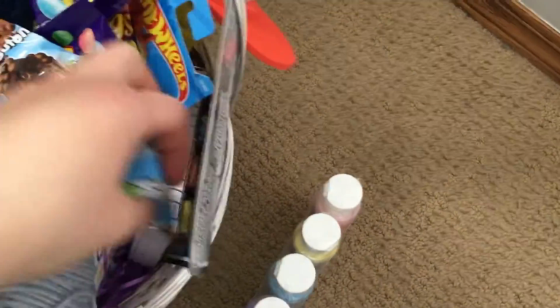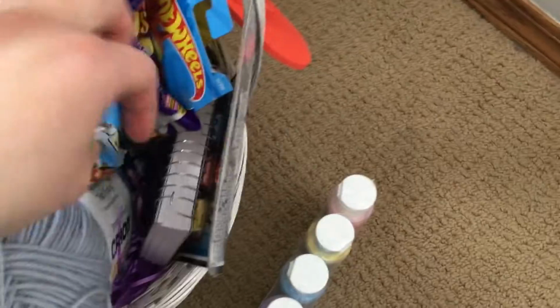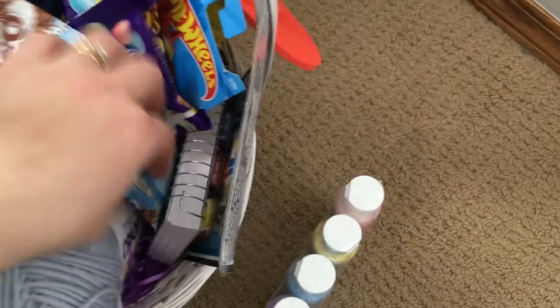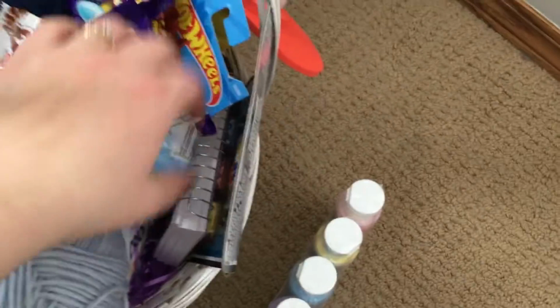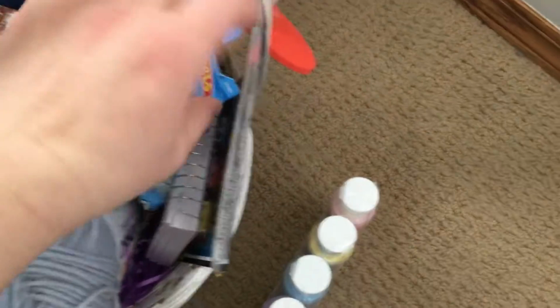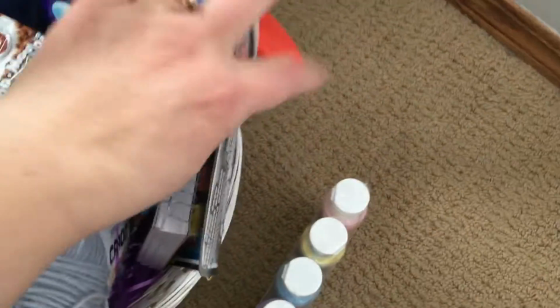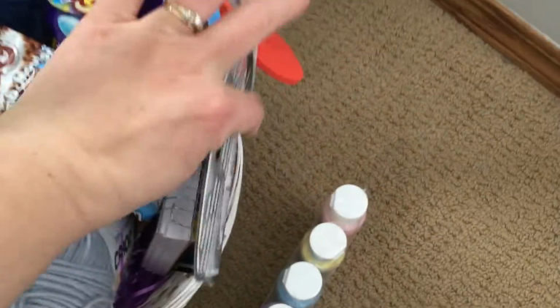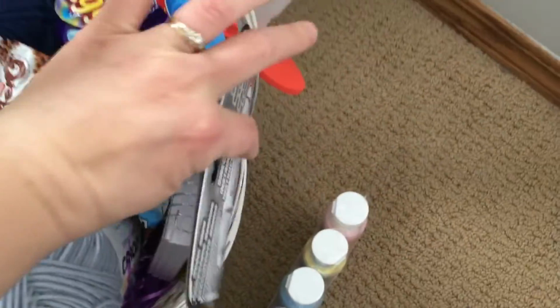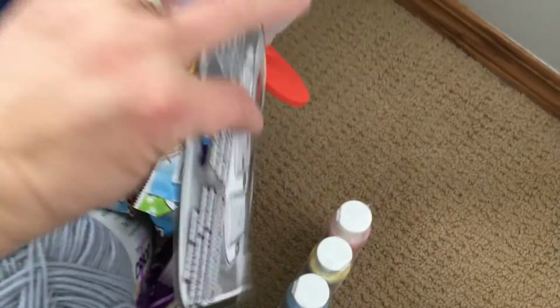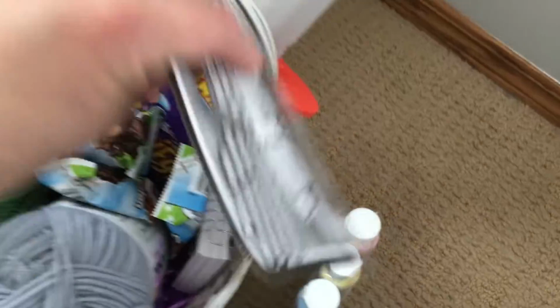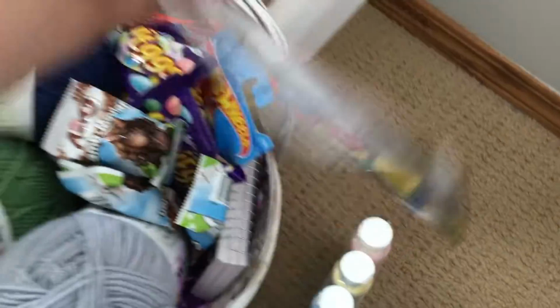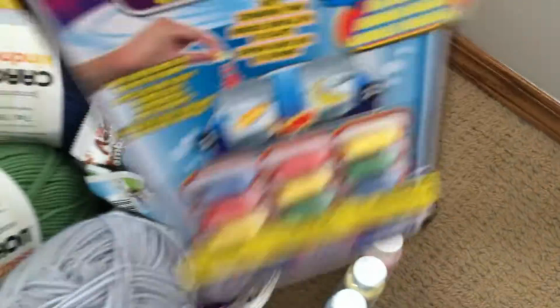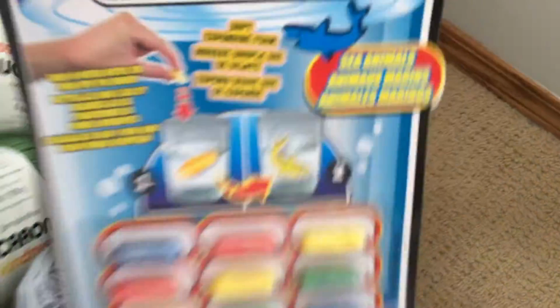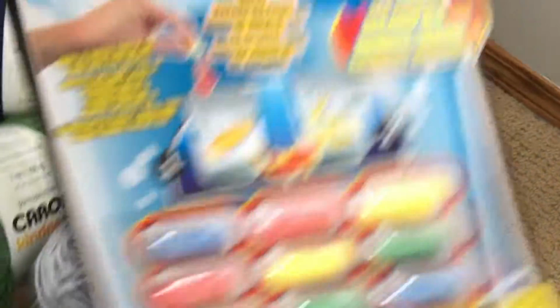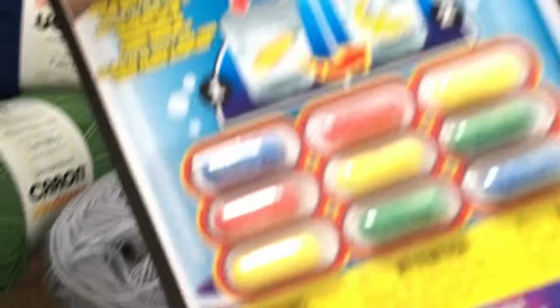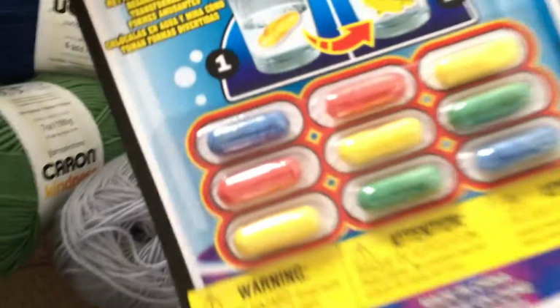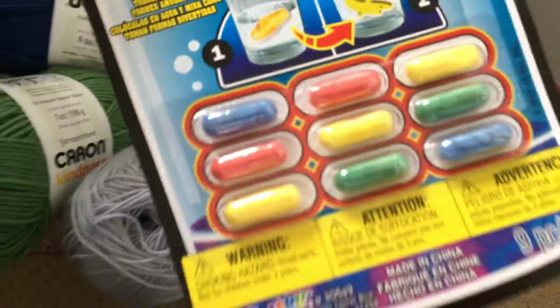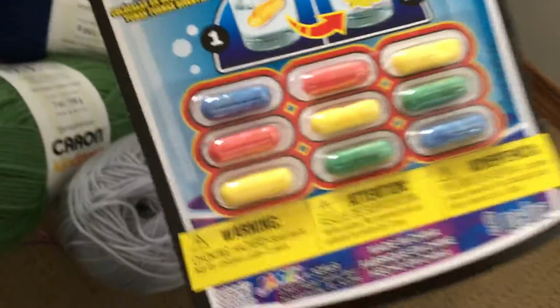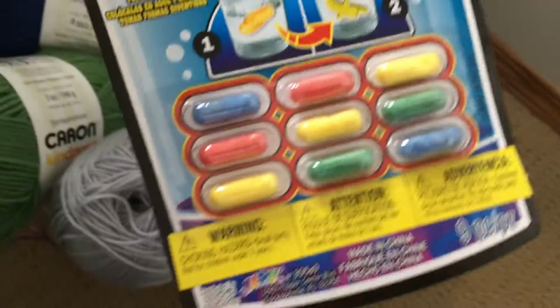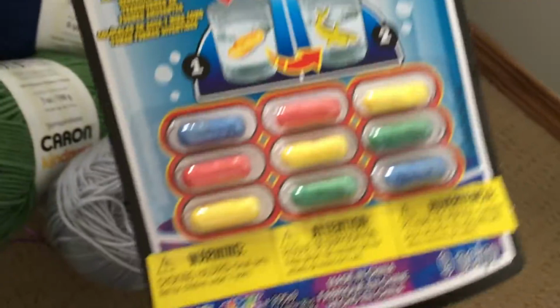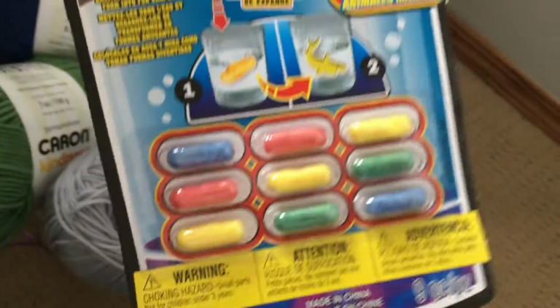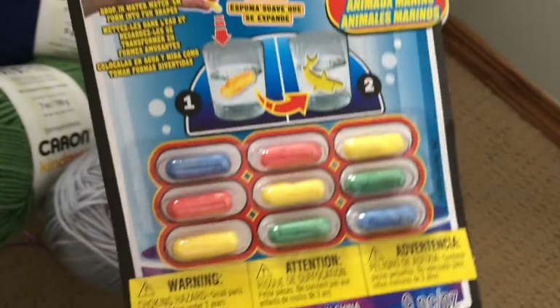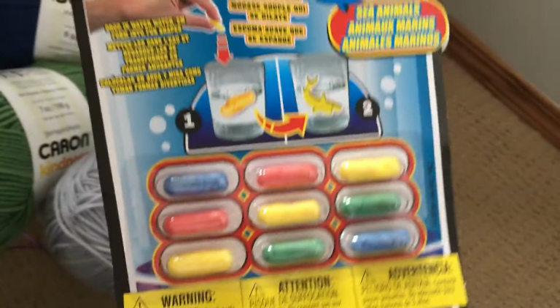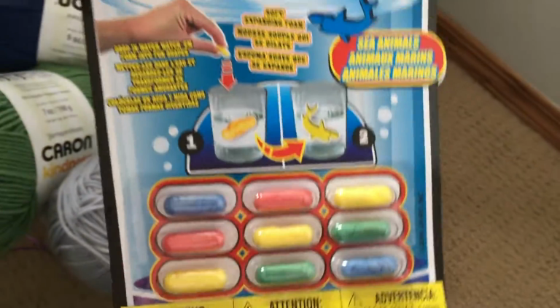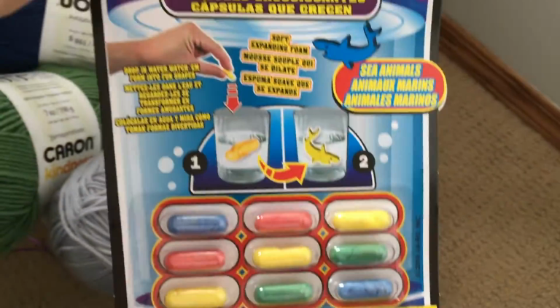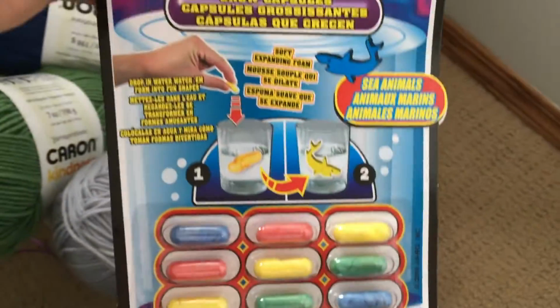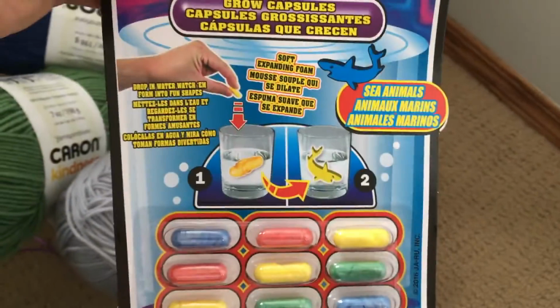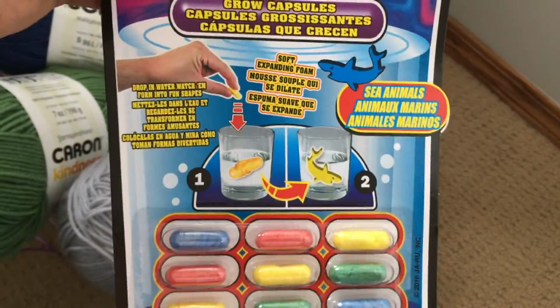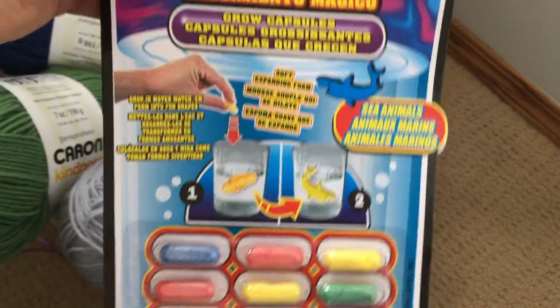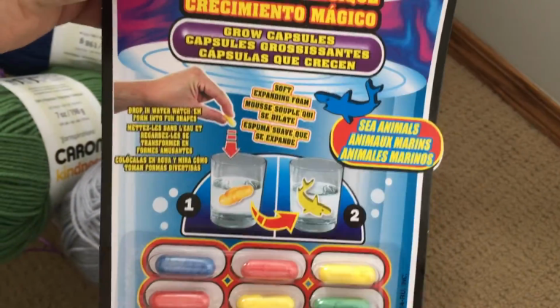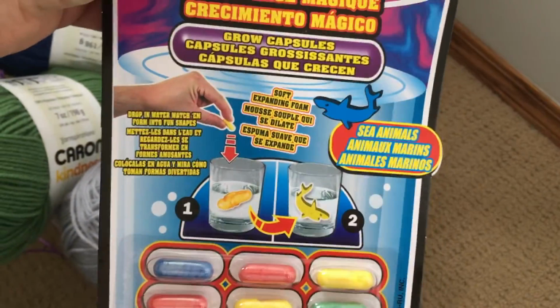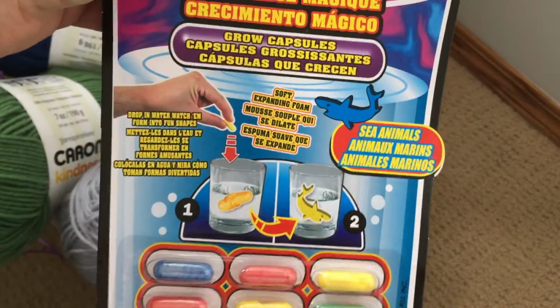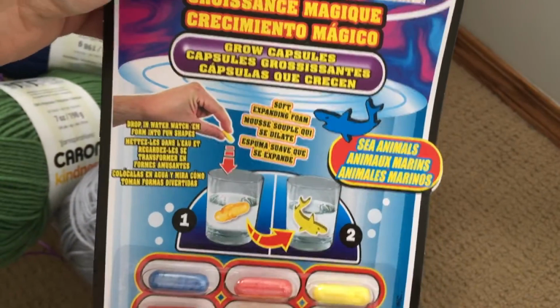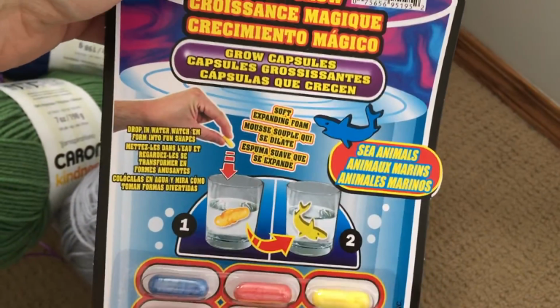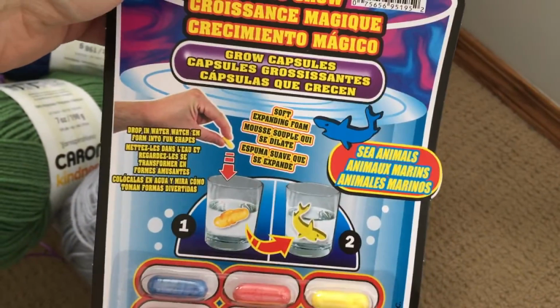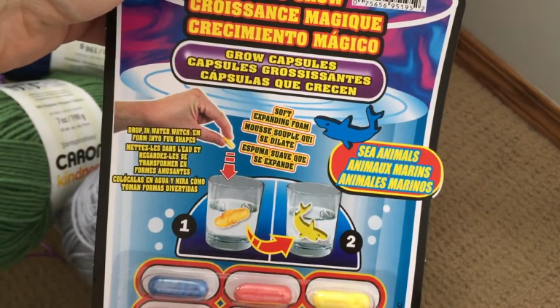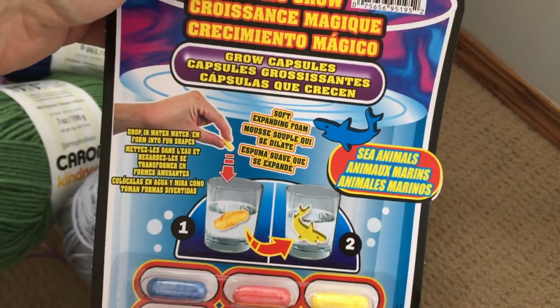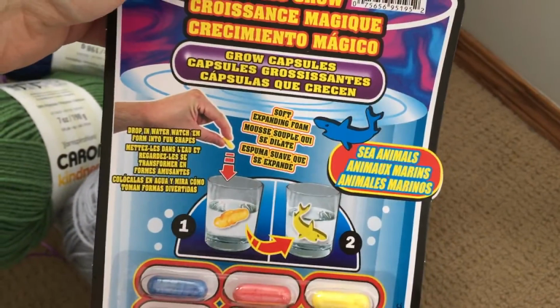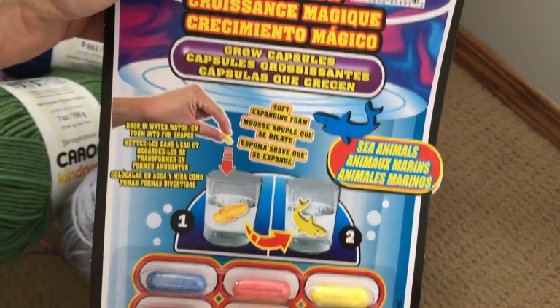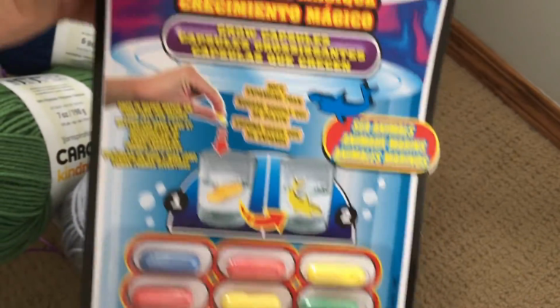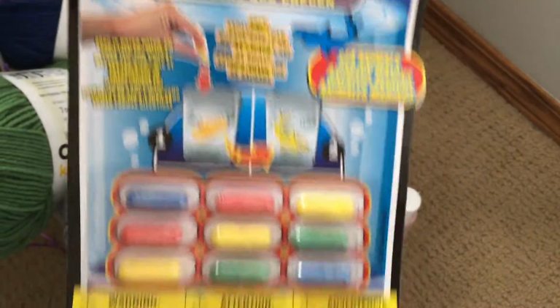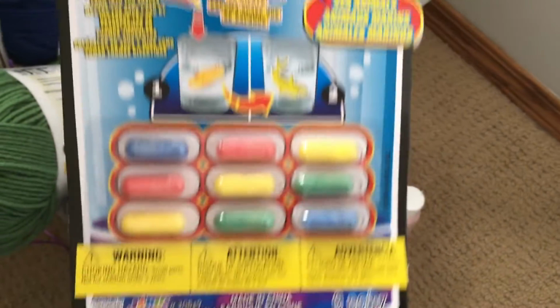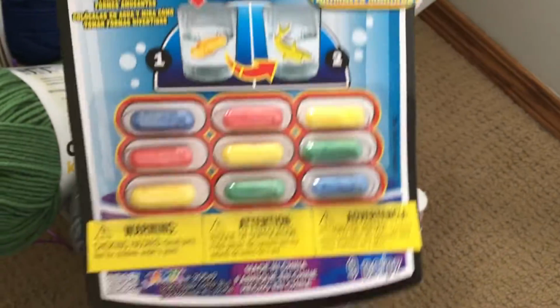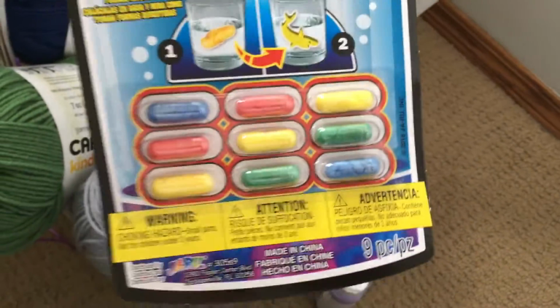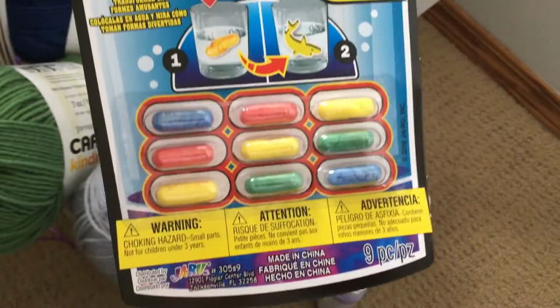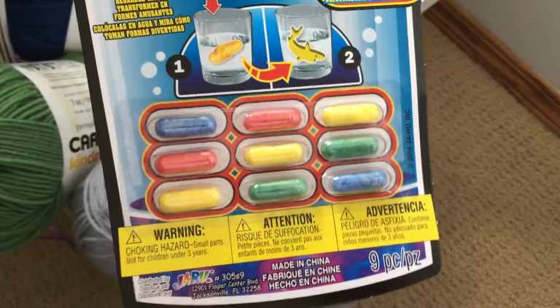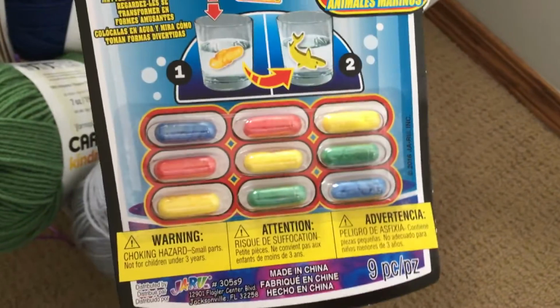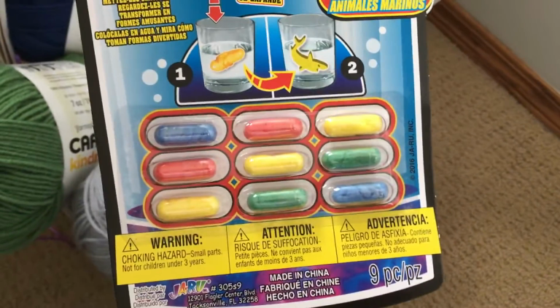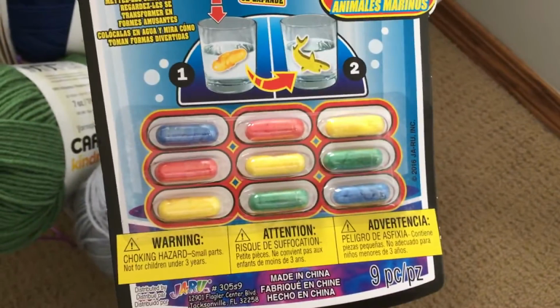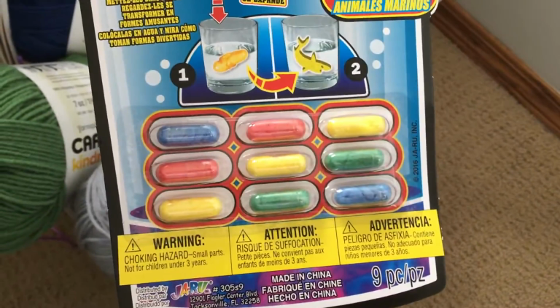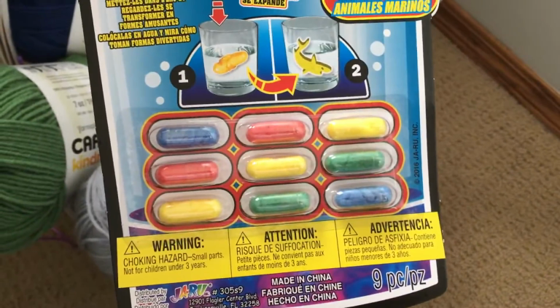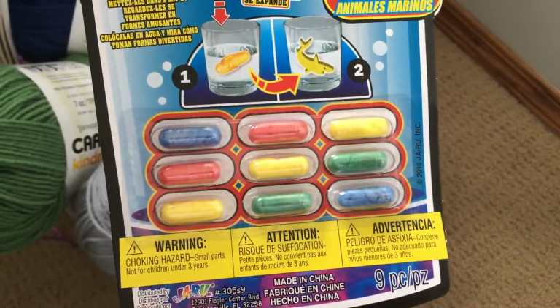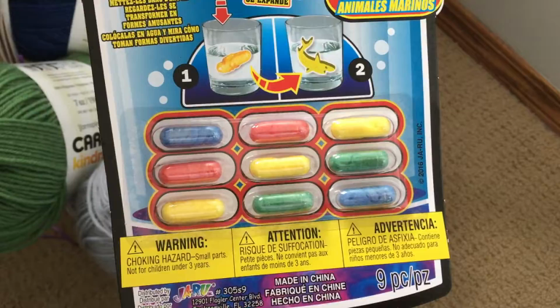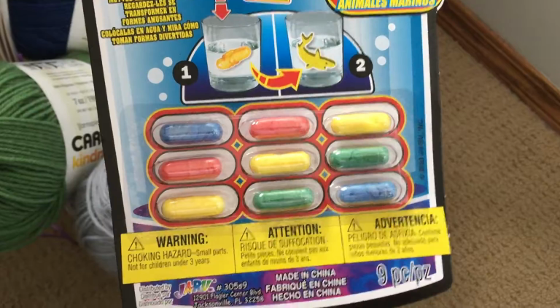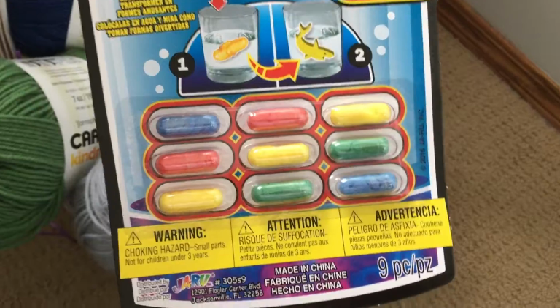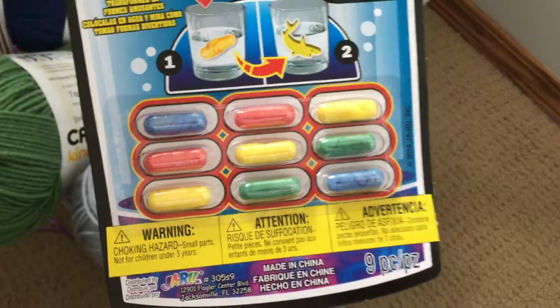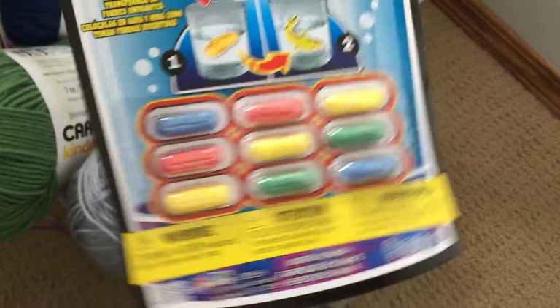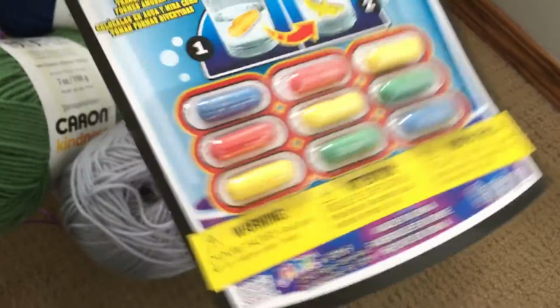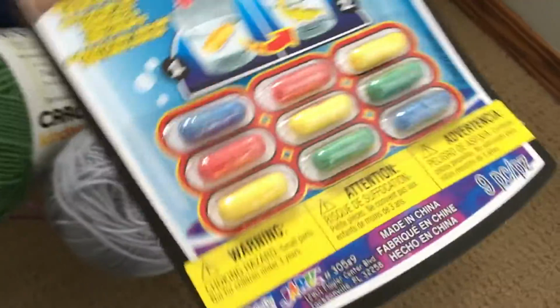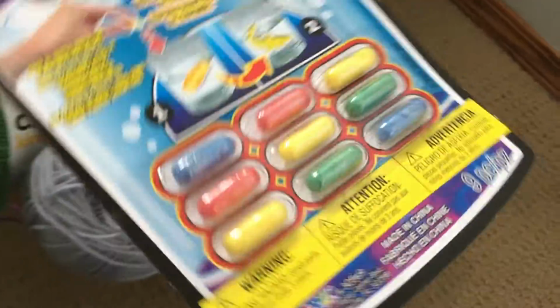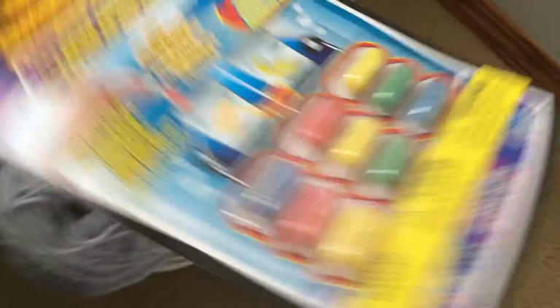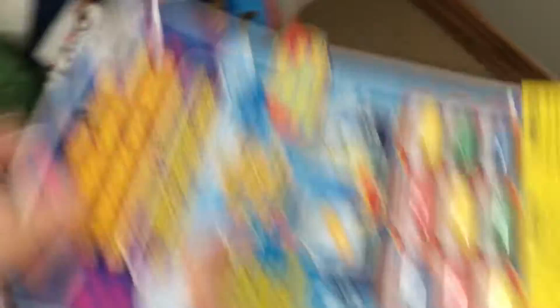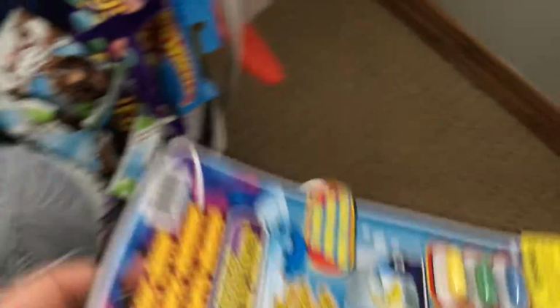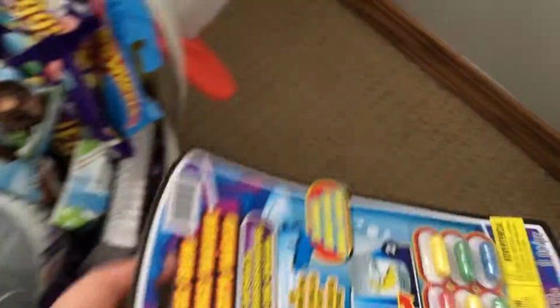I got these fun little bath things — I remember these as a kid — and those will be divided up for all the kids.